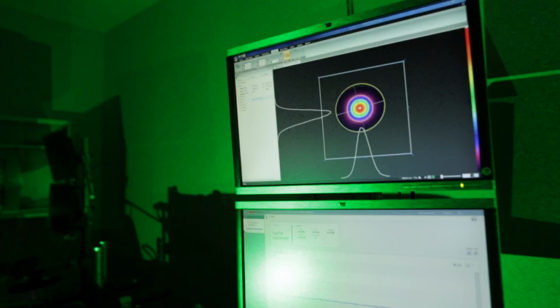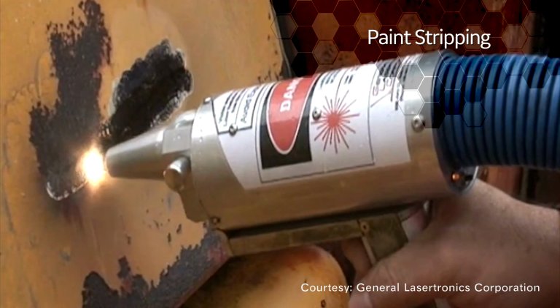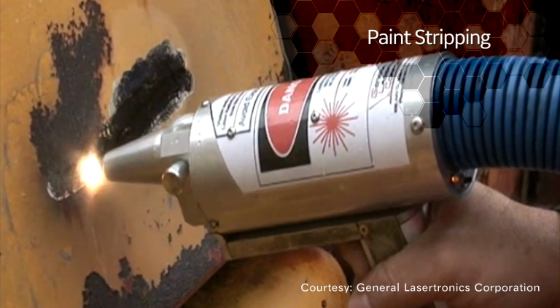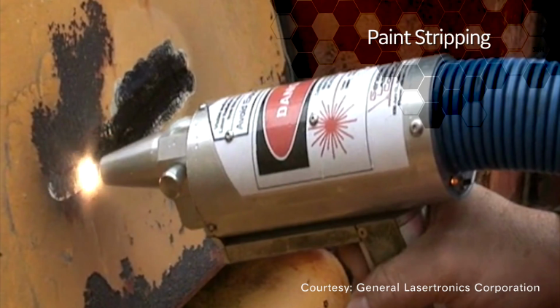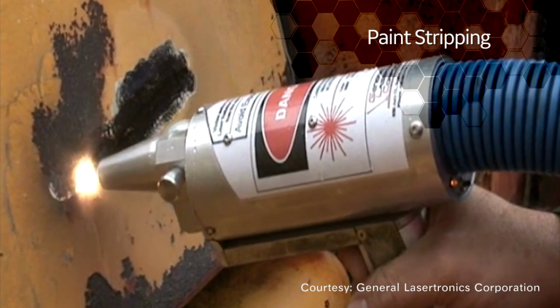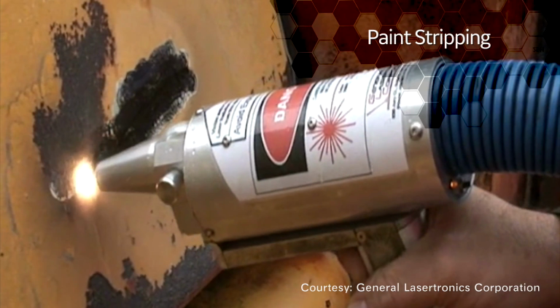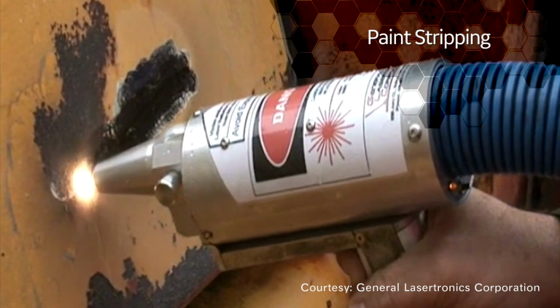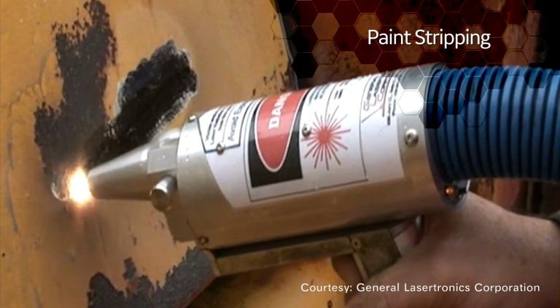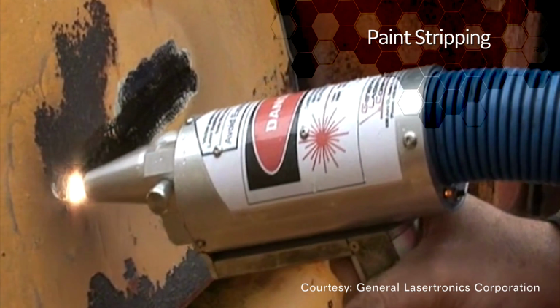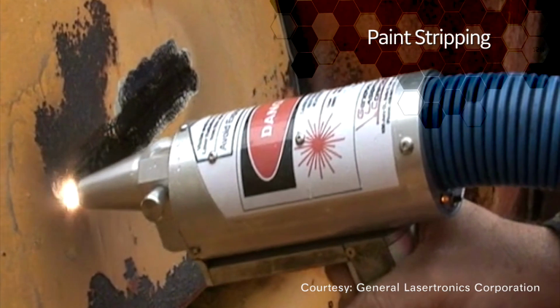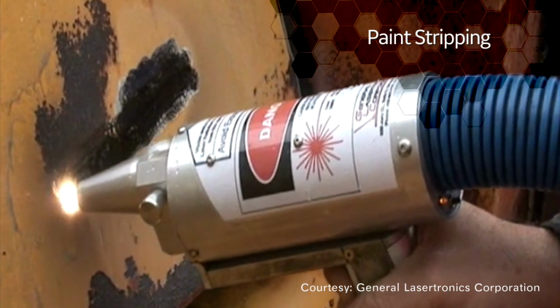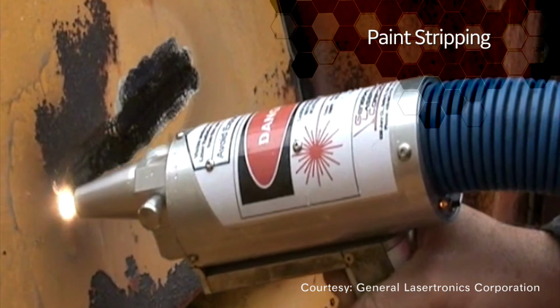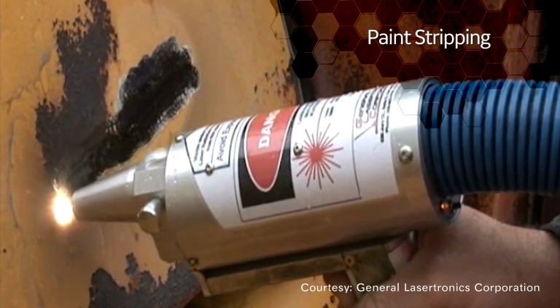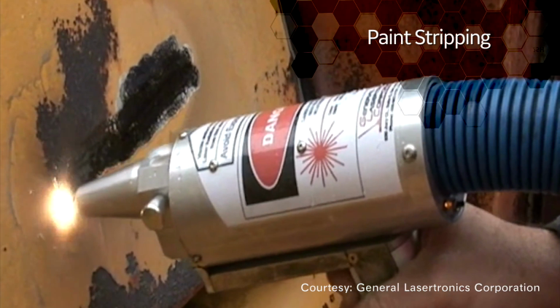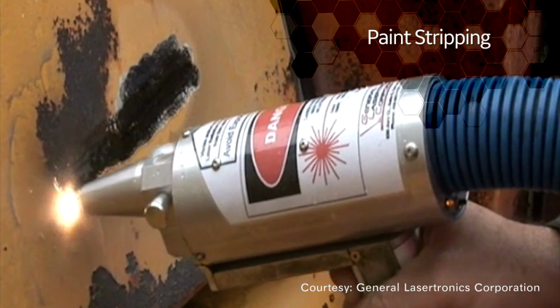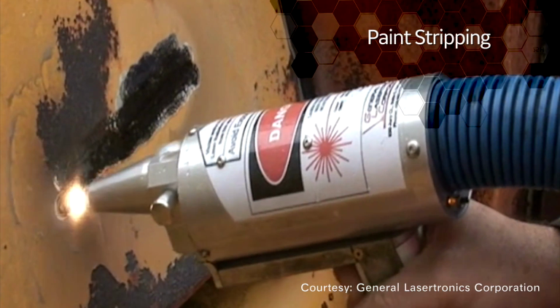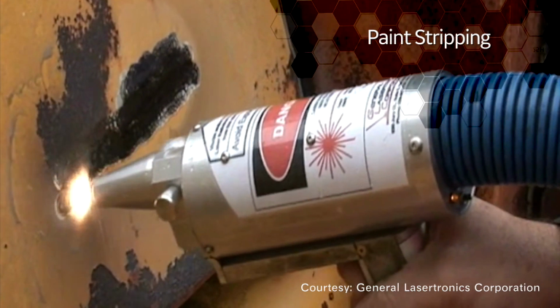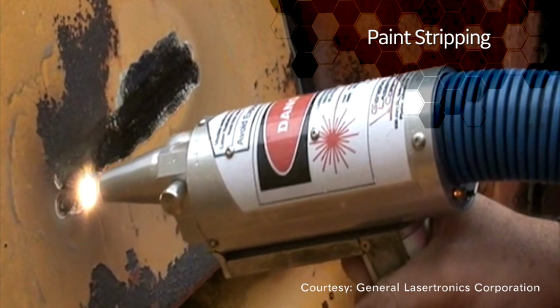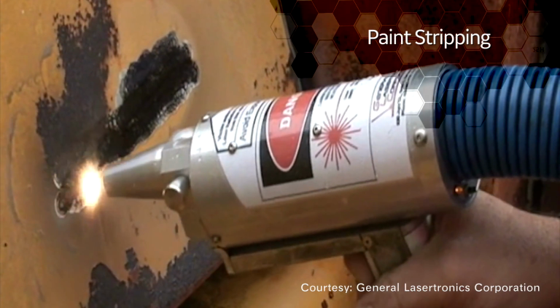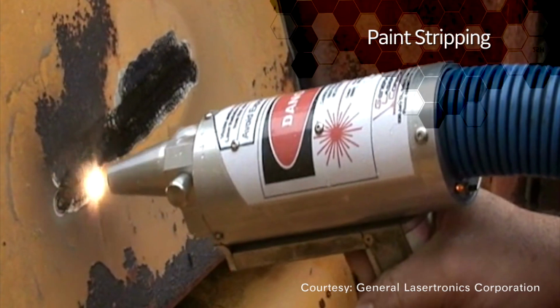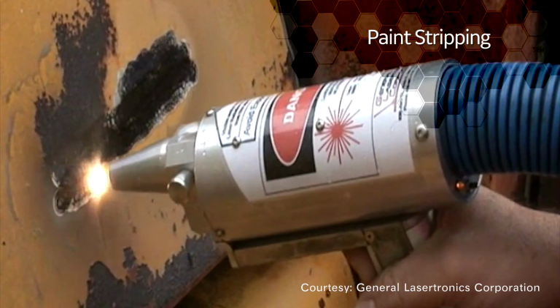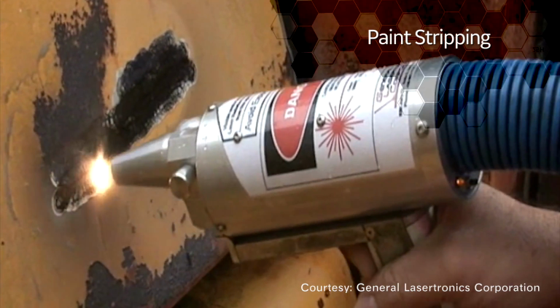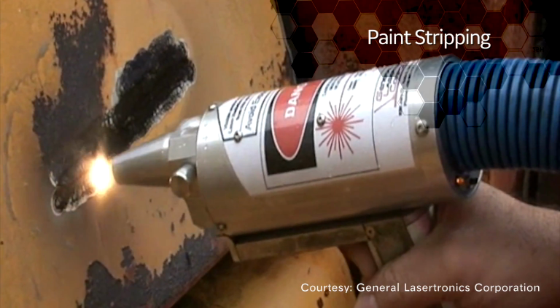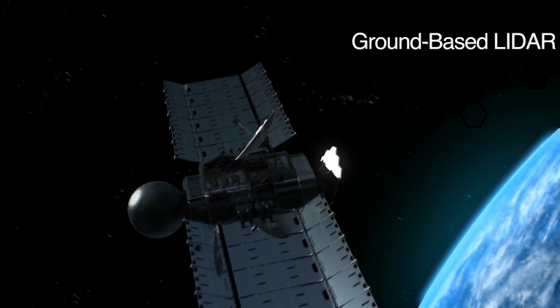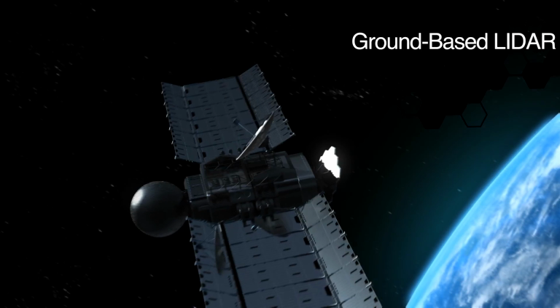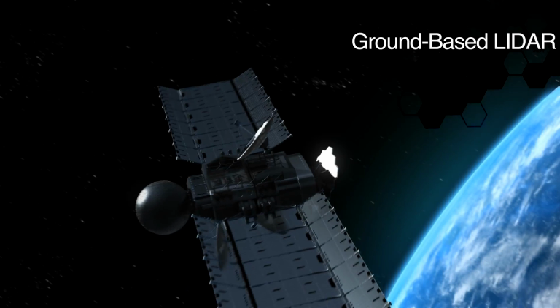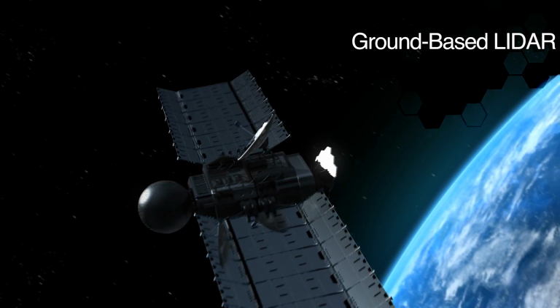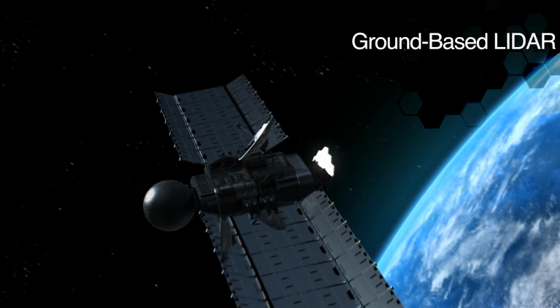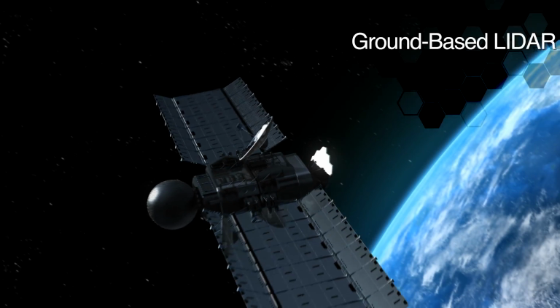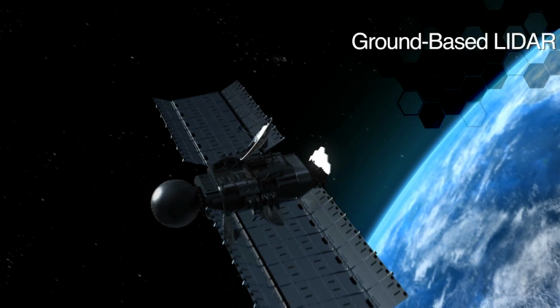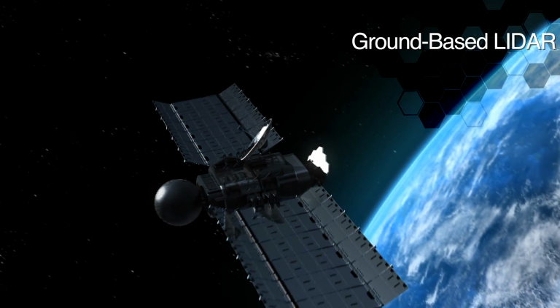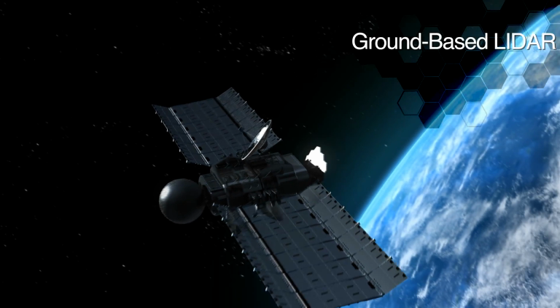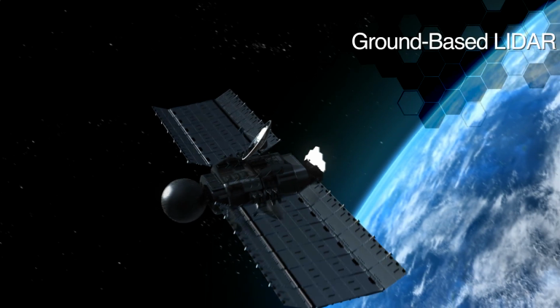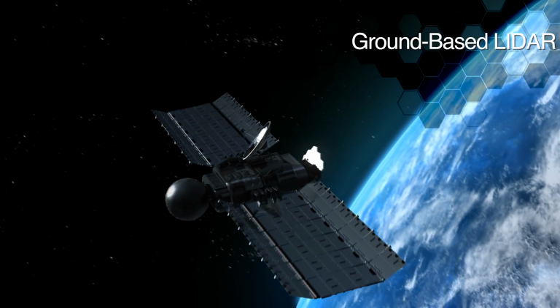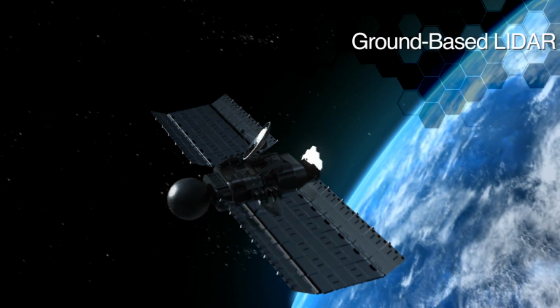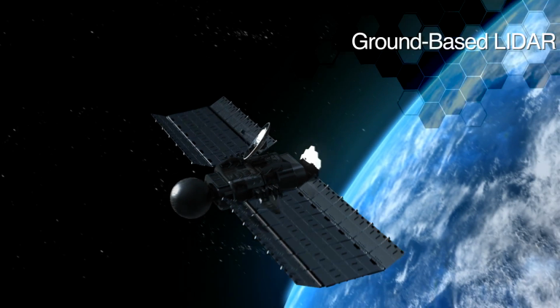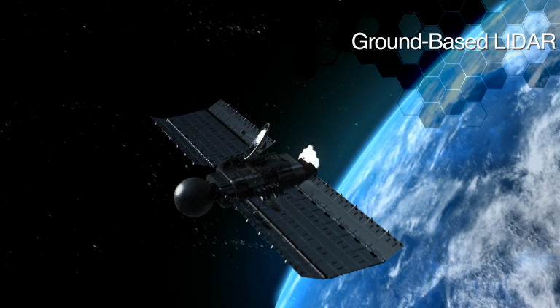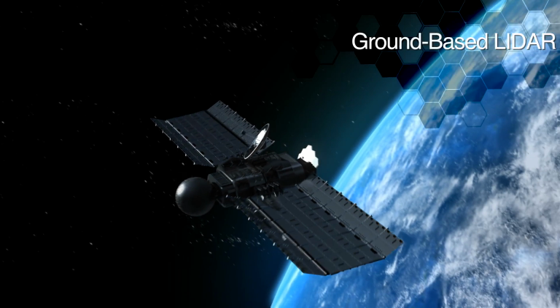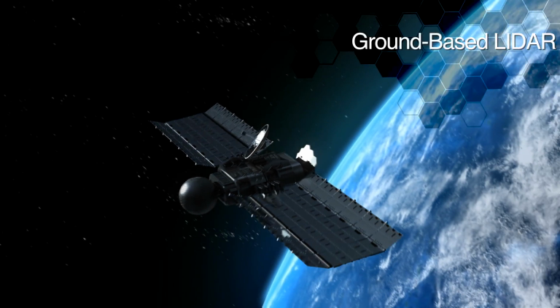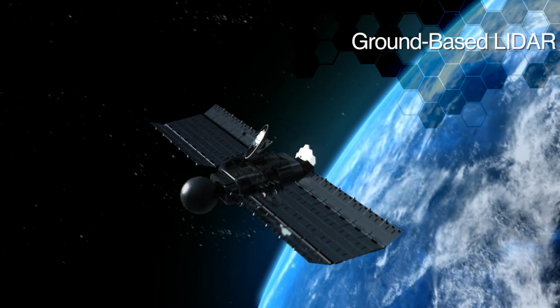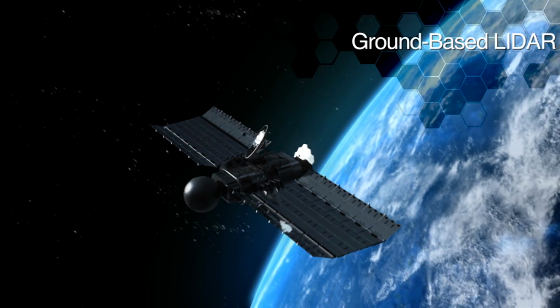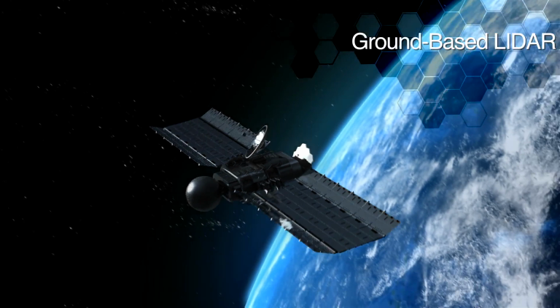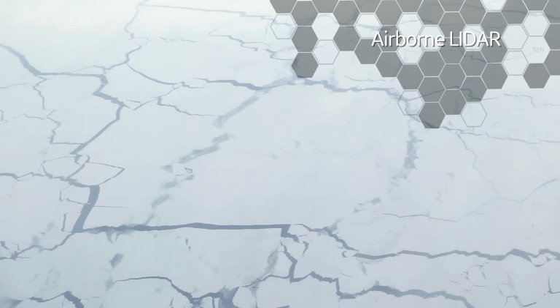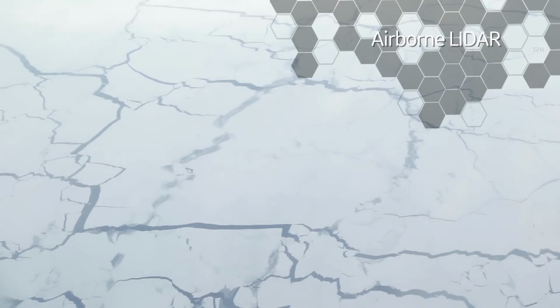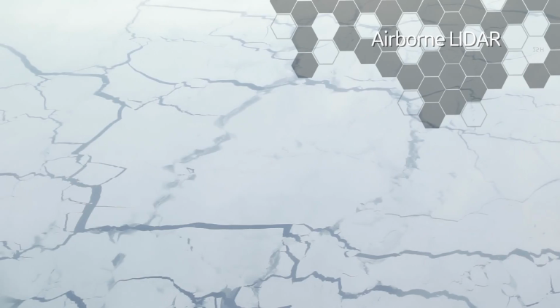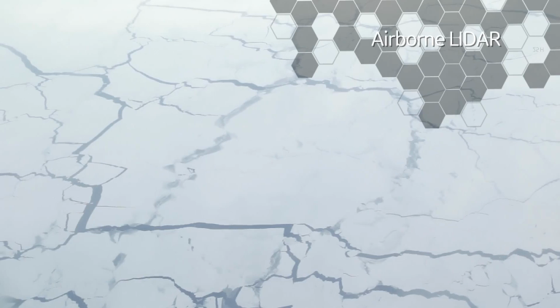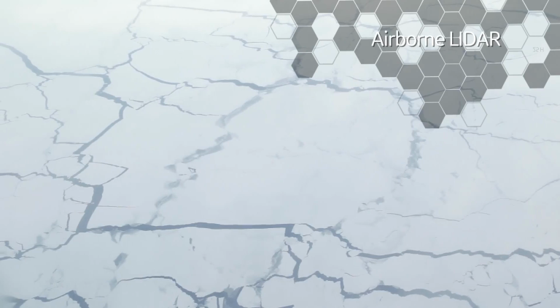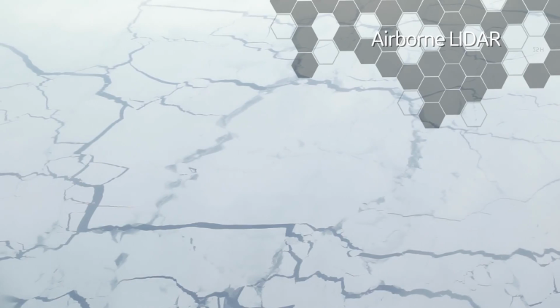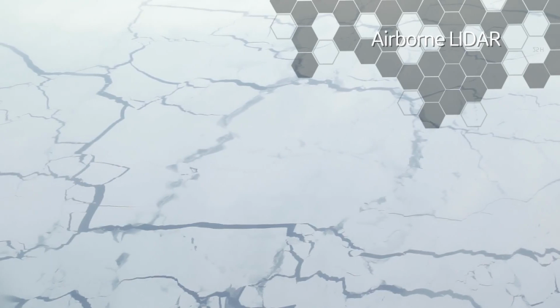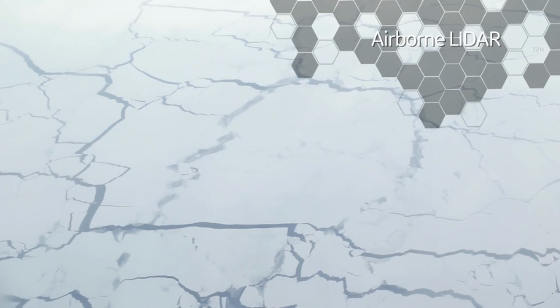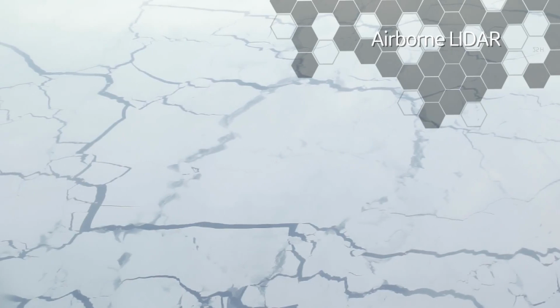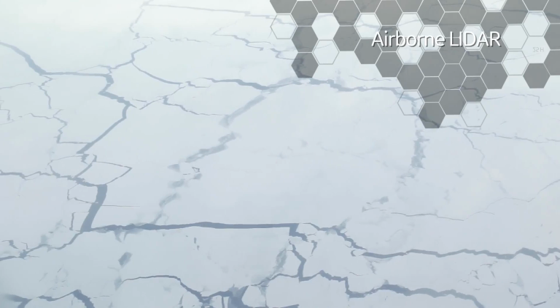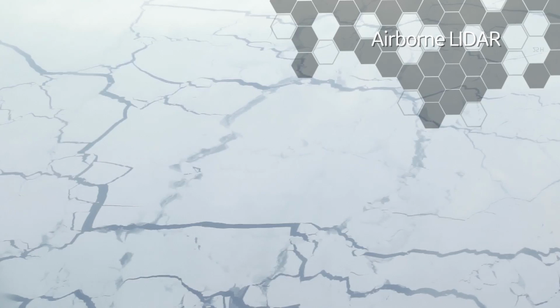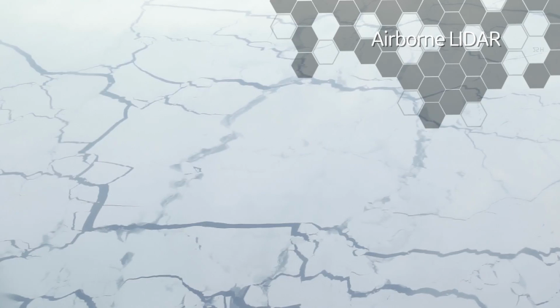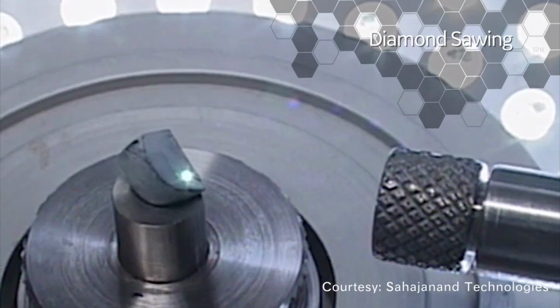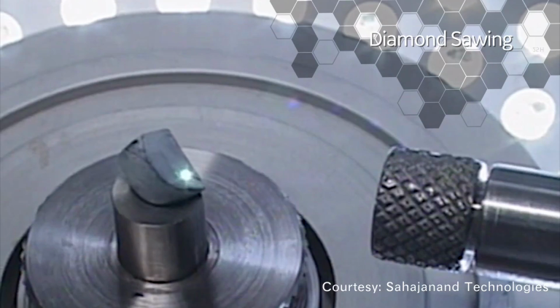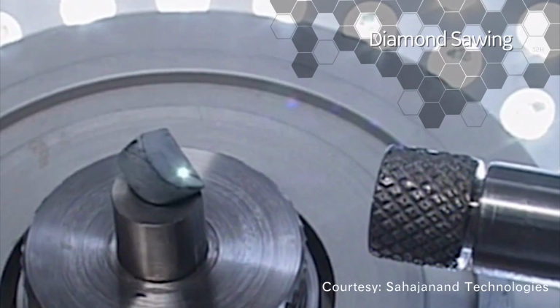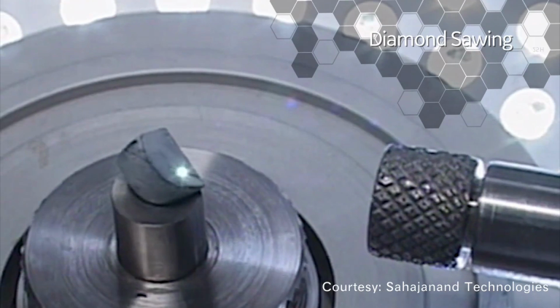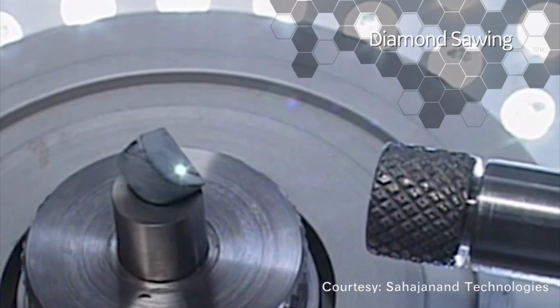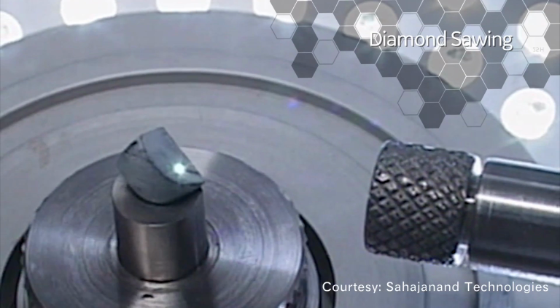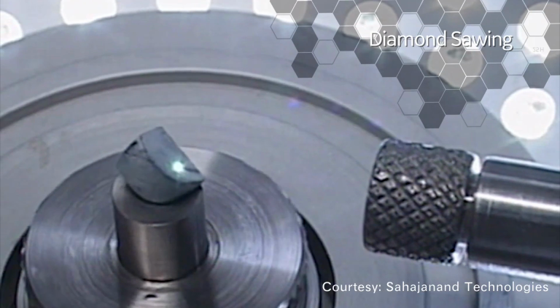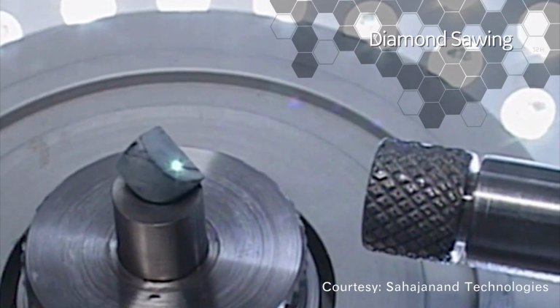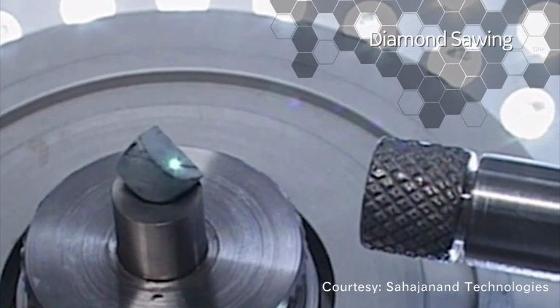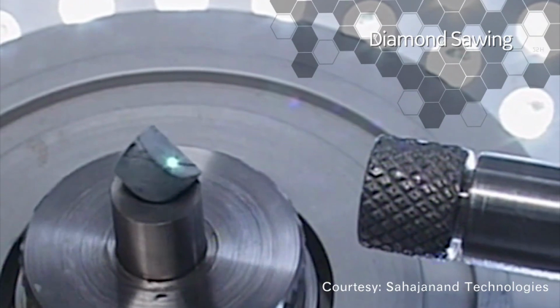Our custom lasers have stripped paint, tracked satellites, mapped ice sheets, and even cut diamonds.